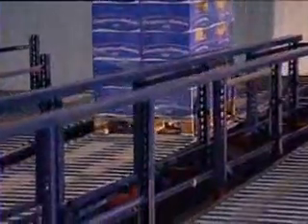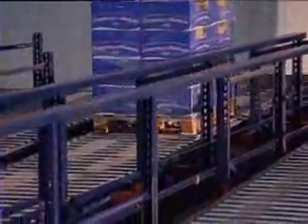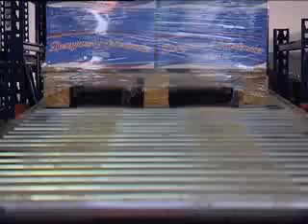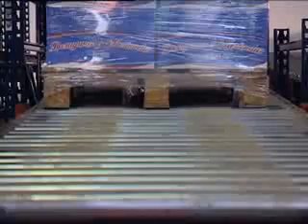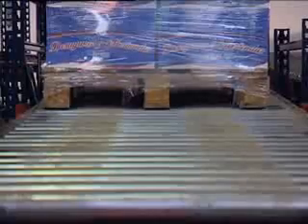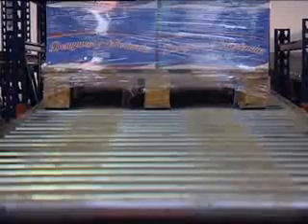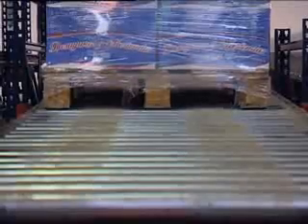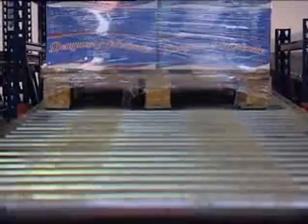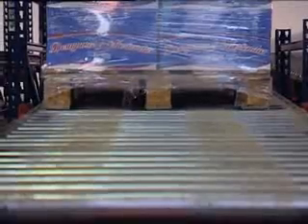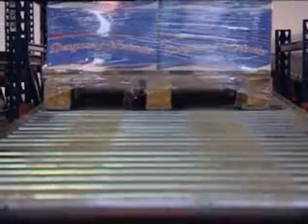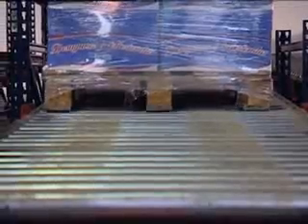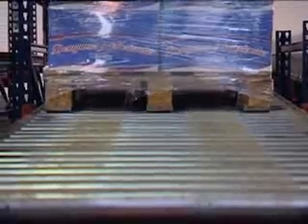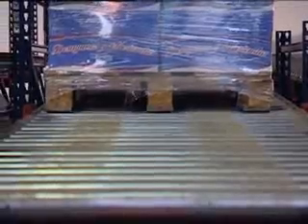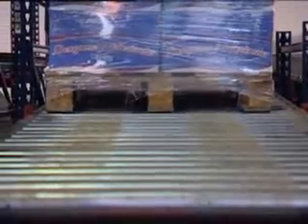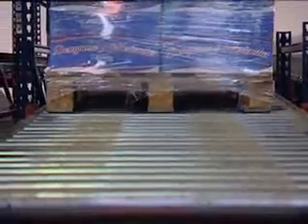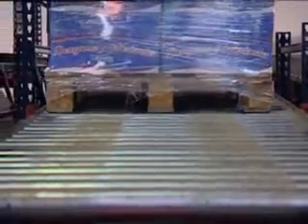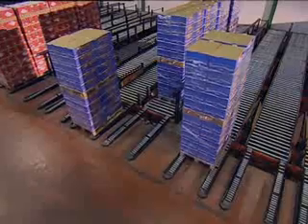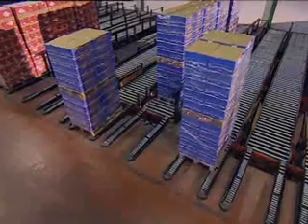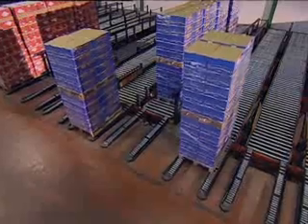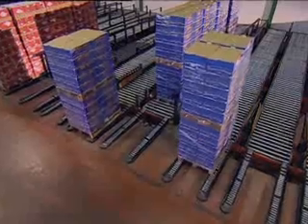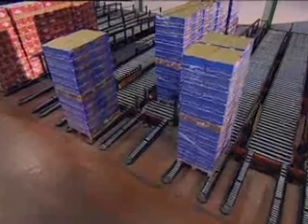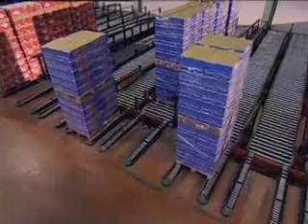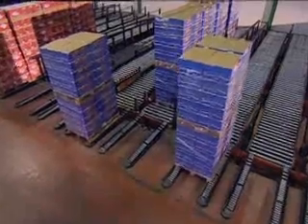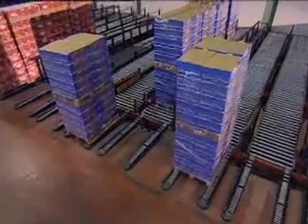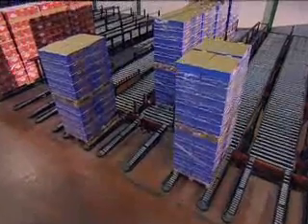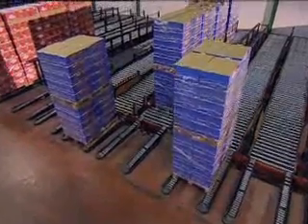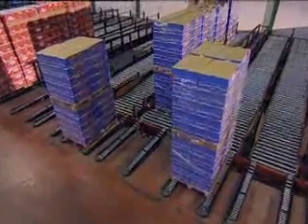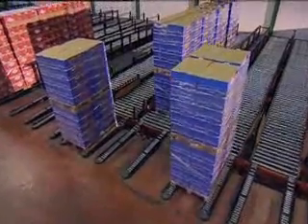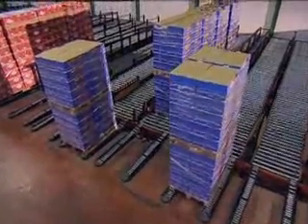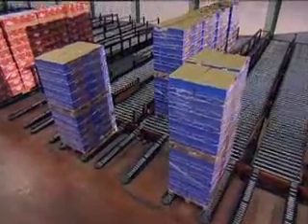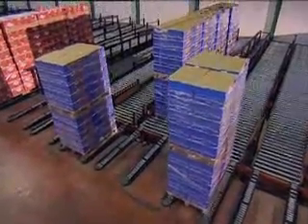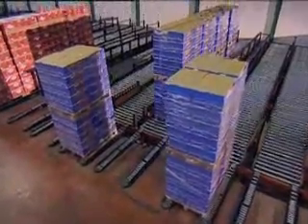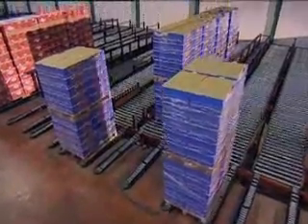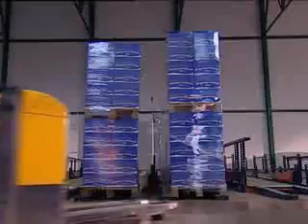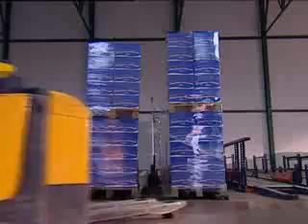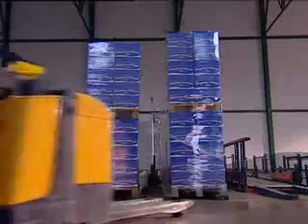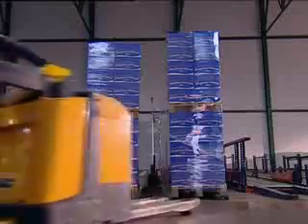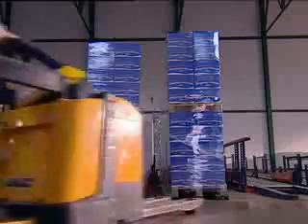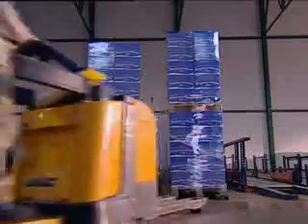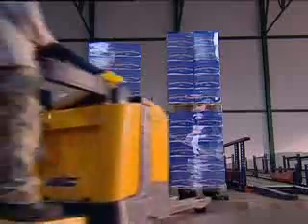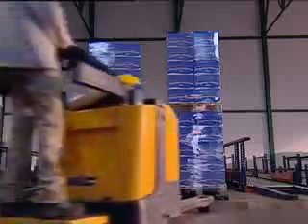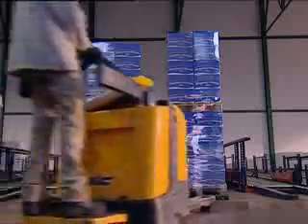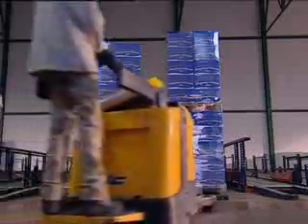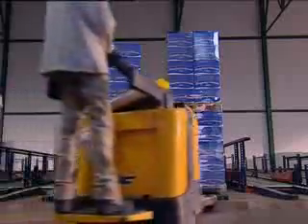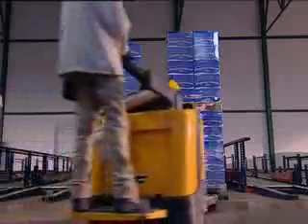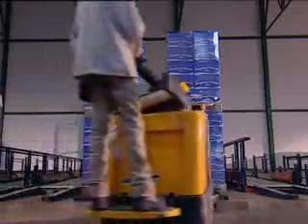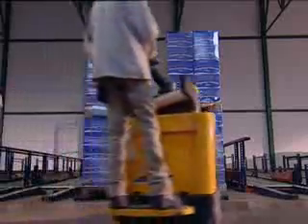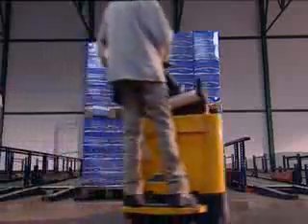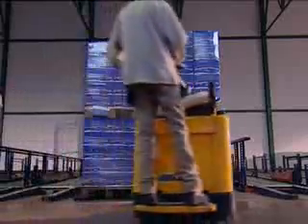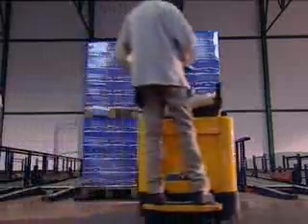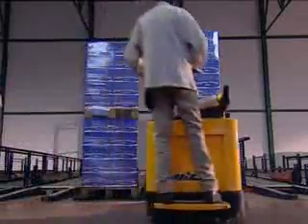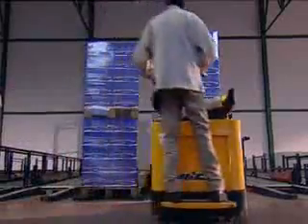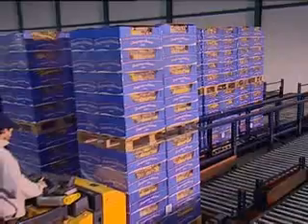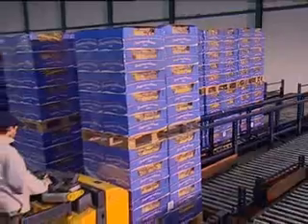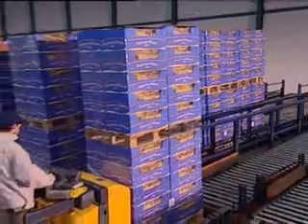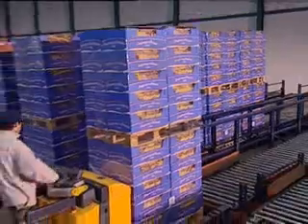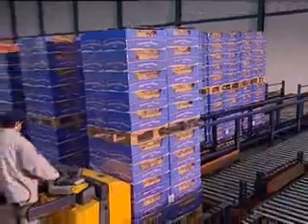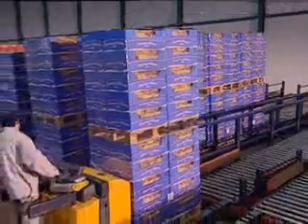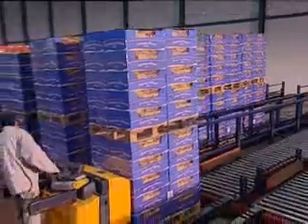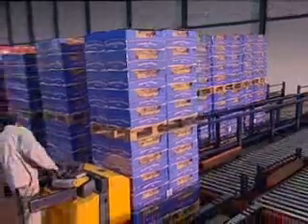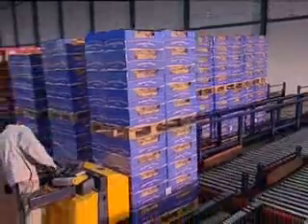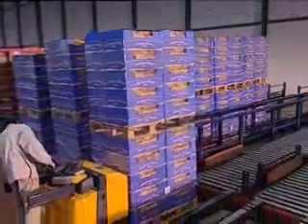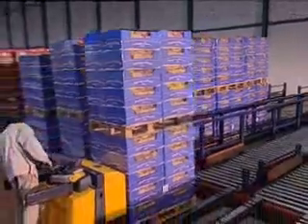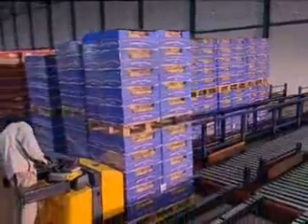At the end, the final product is placed at a buffer roller conveyor with a storage capacity of around 400 pallets.